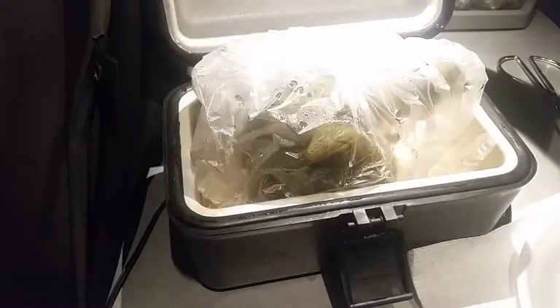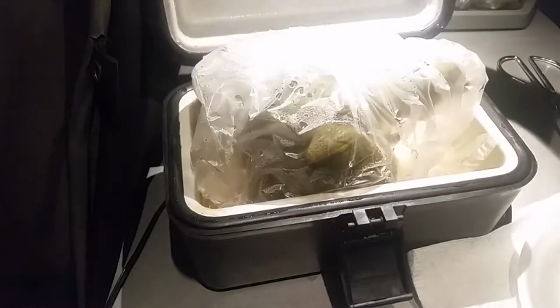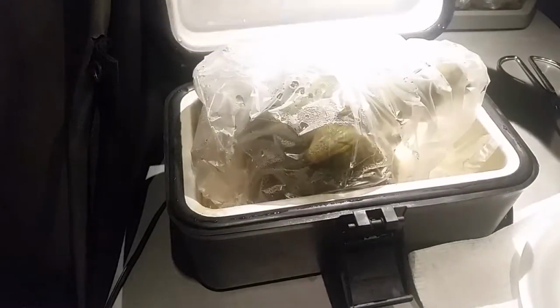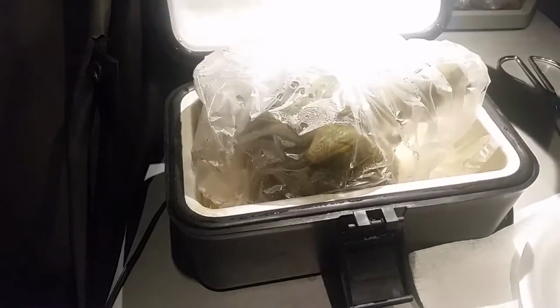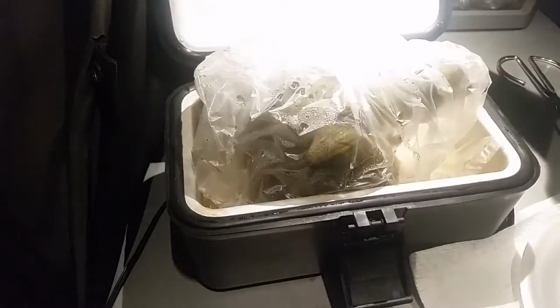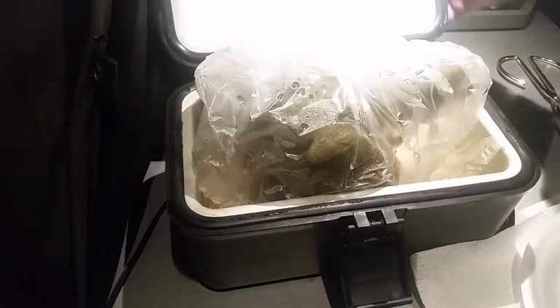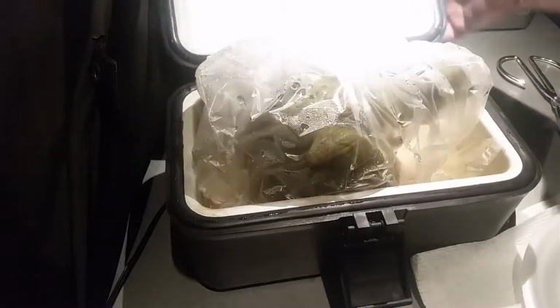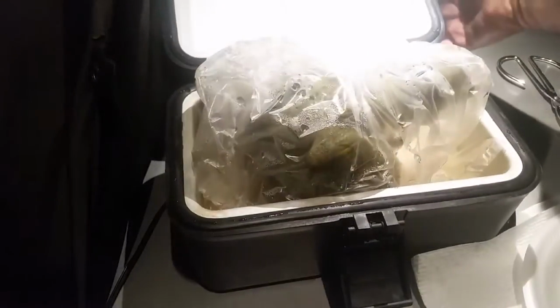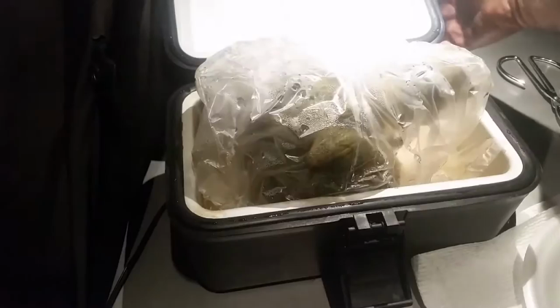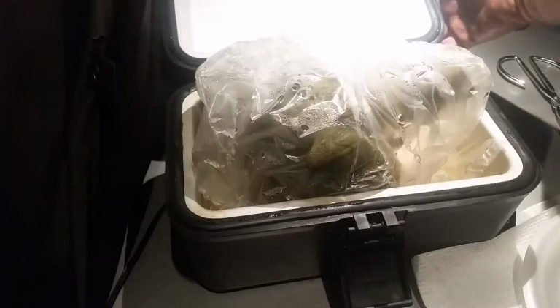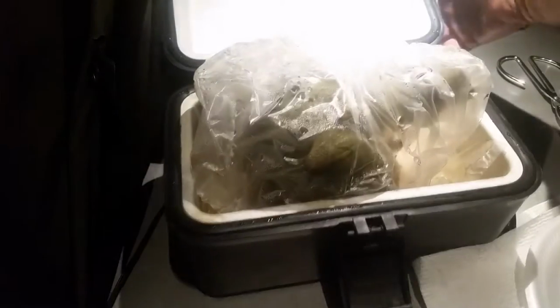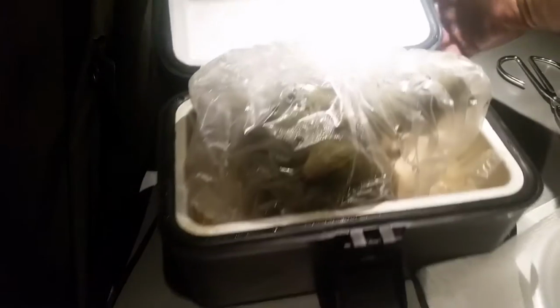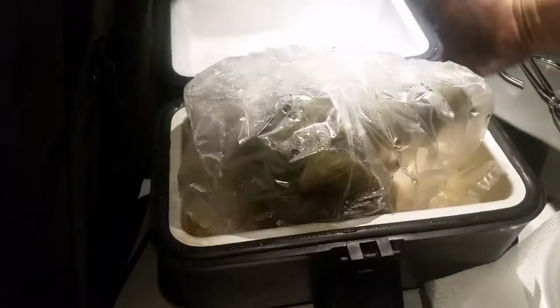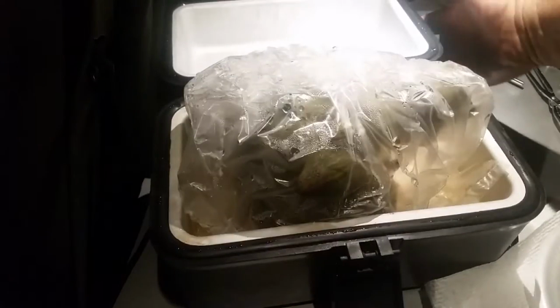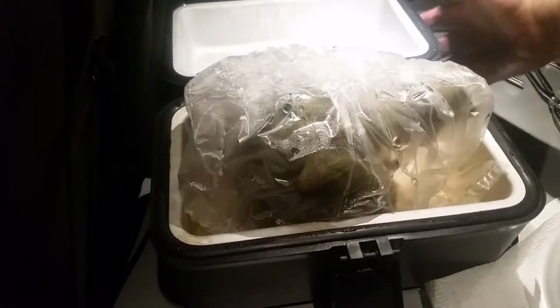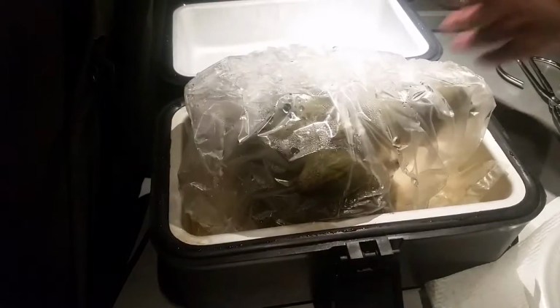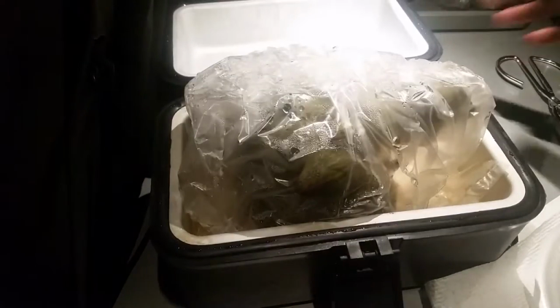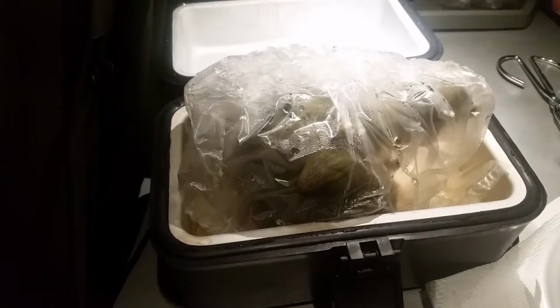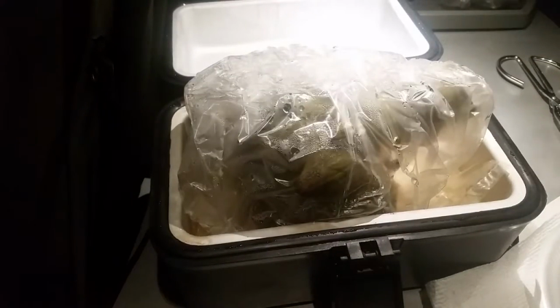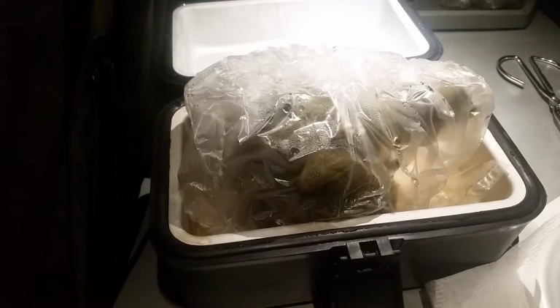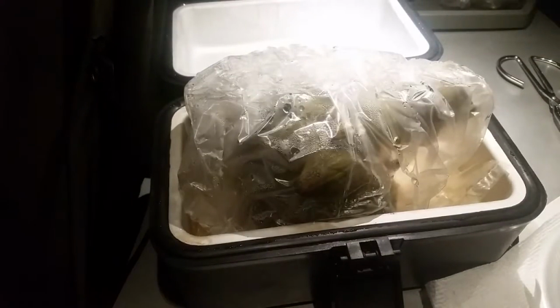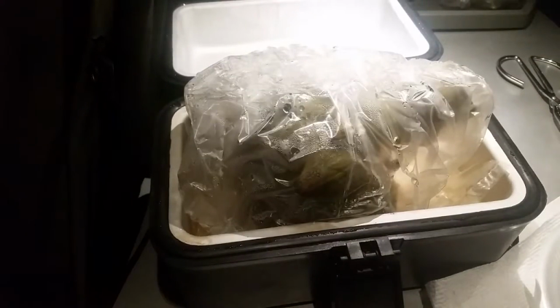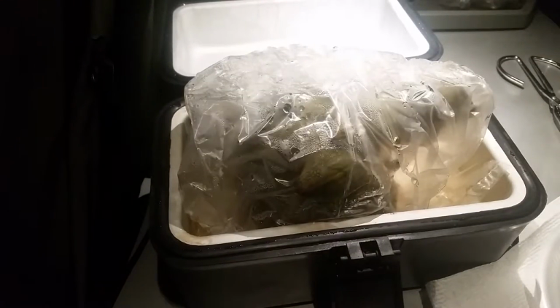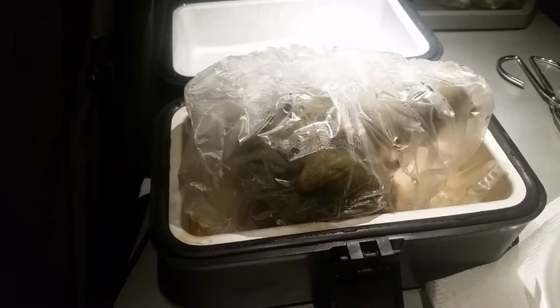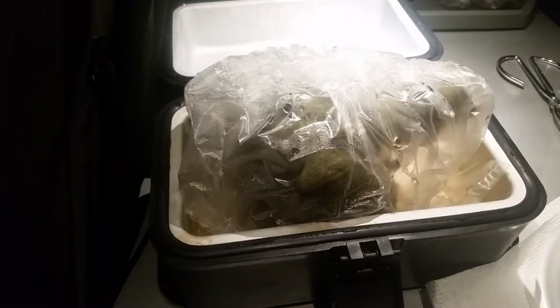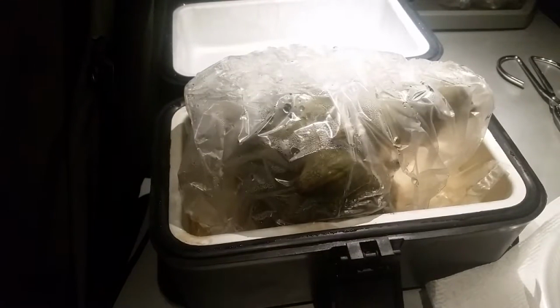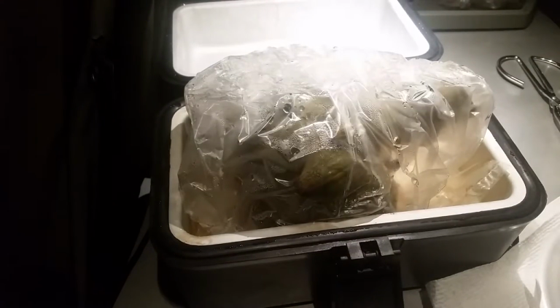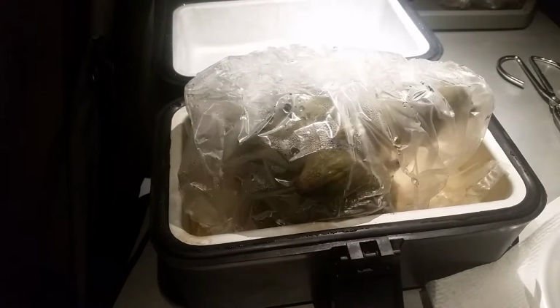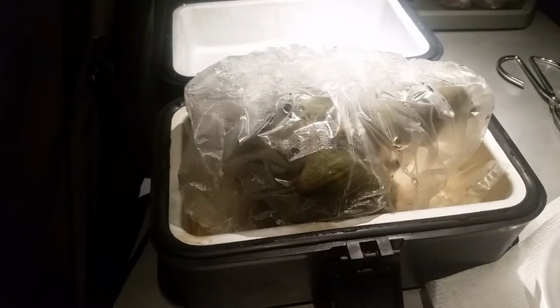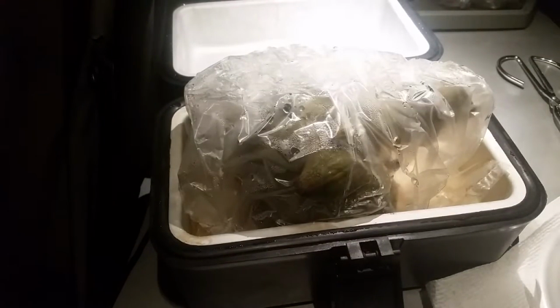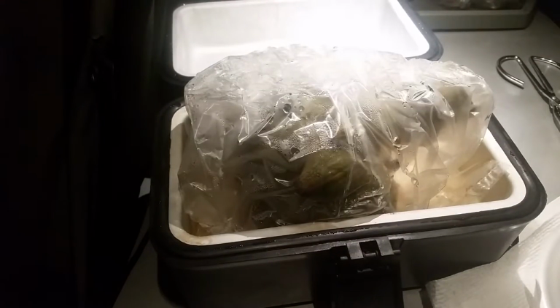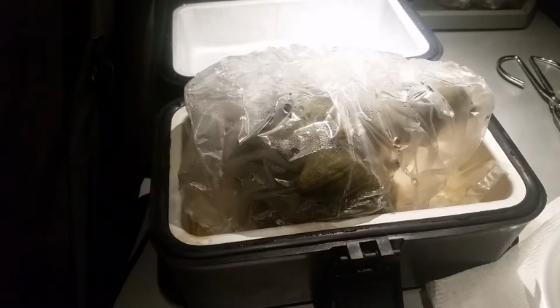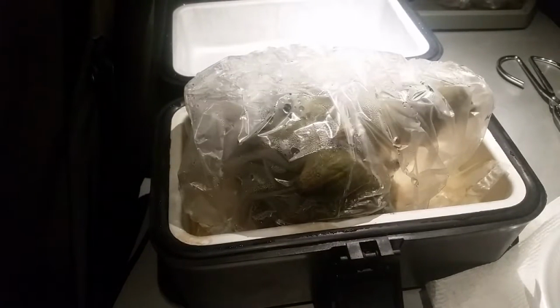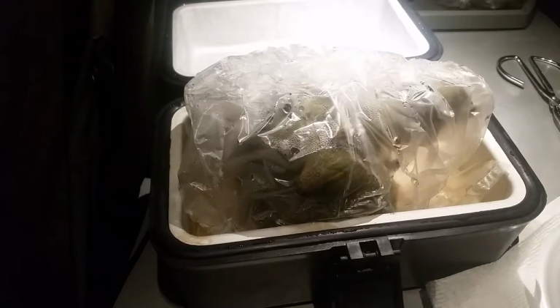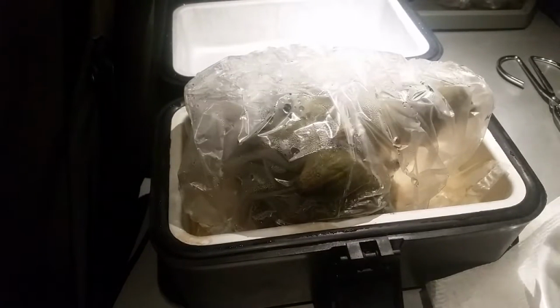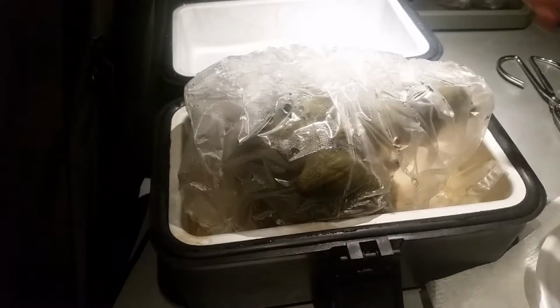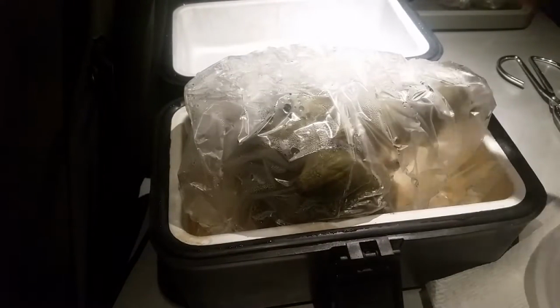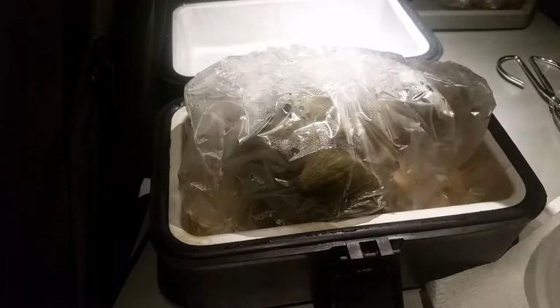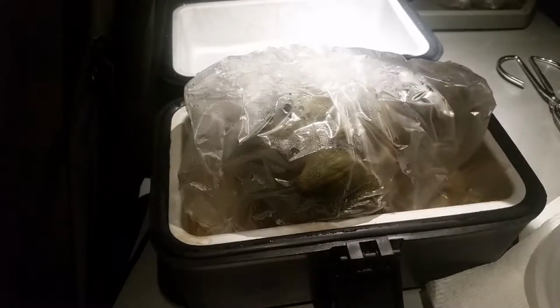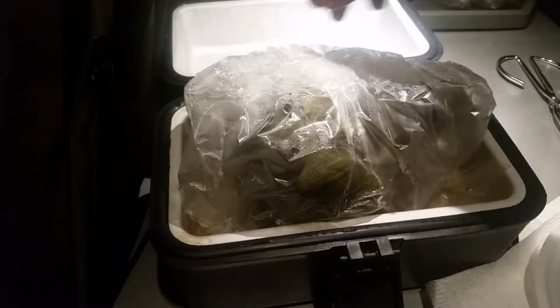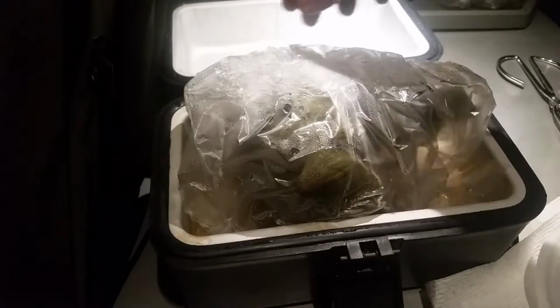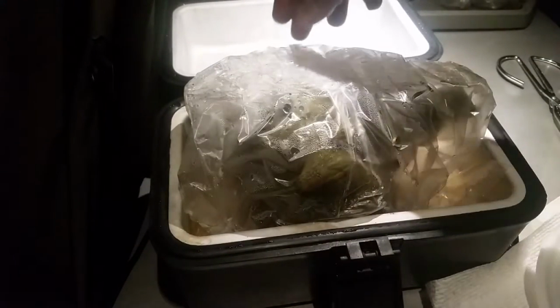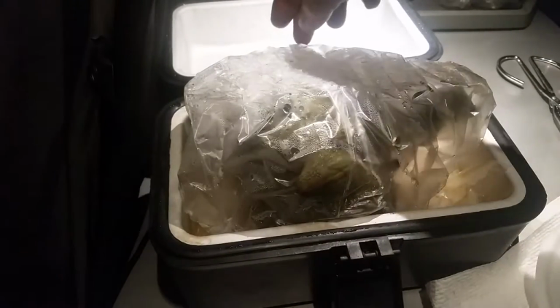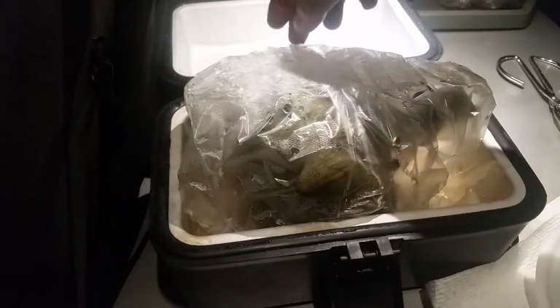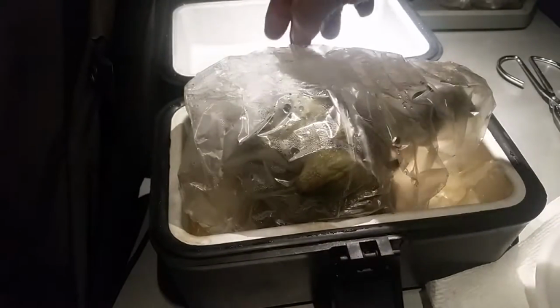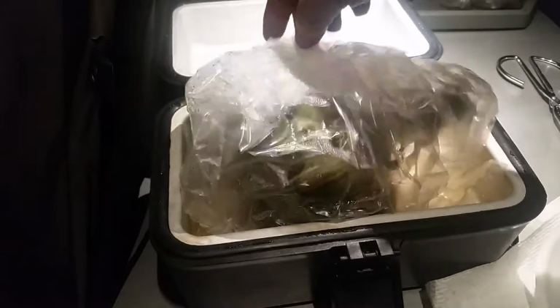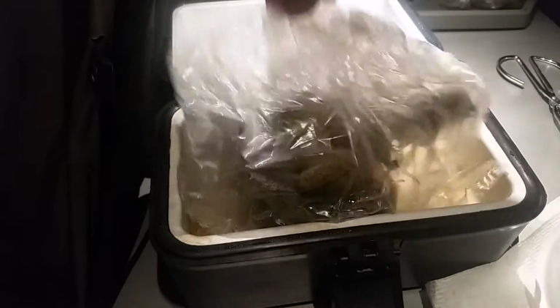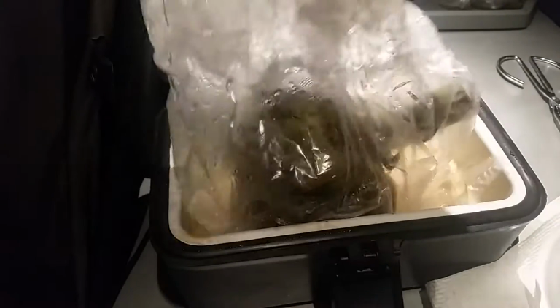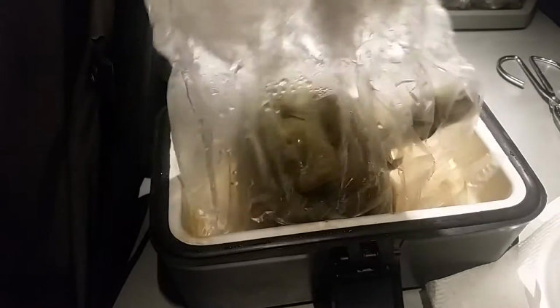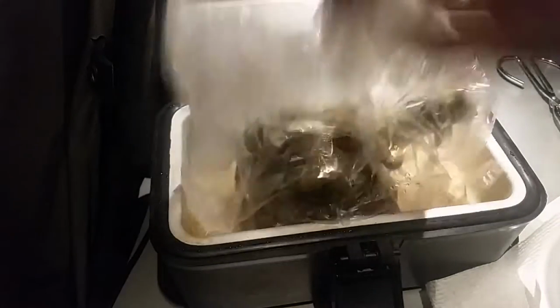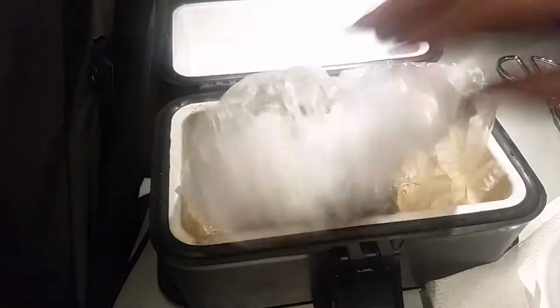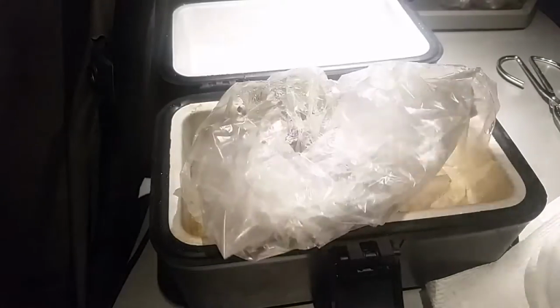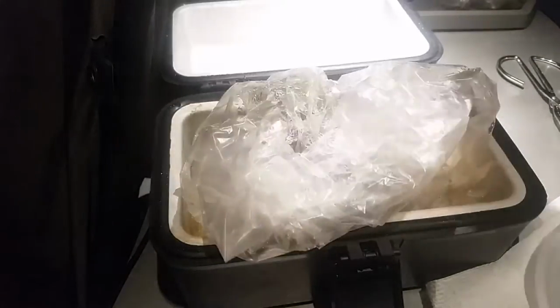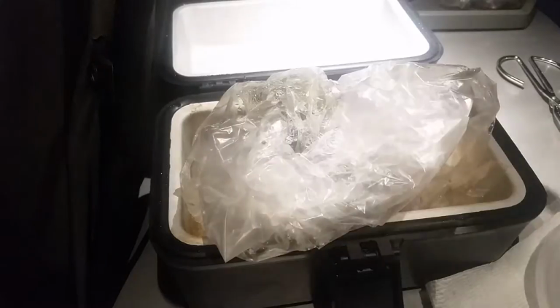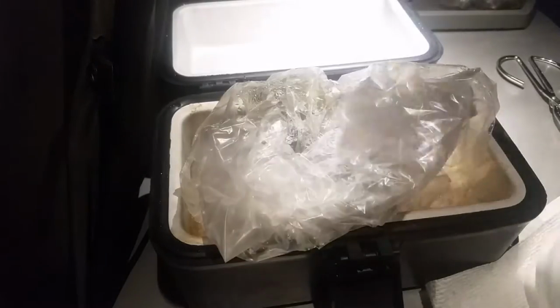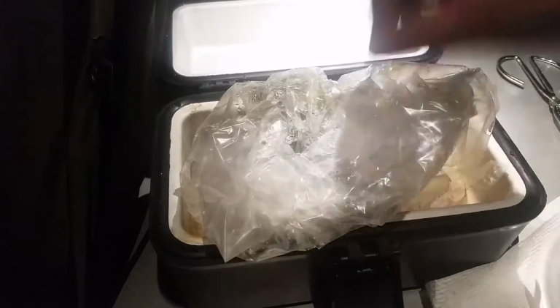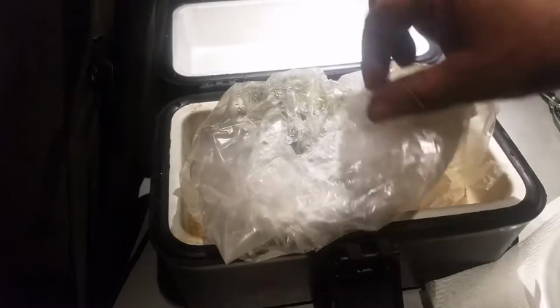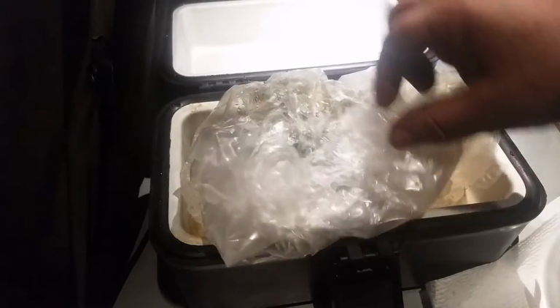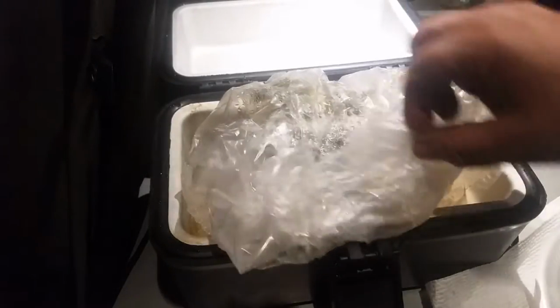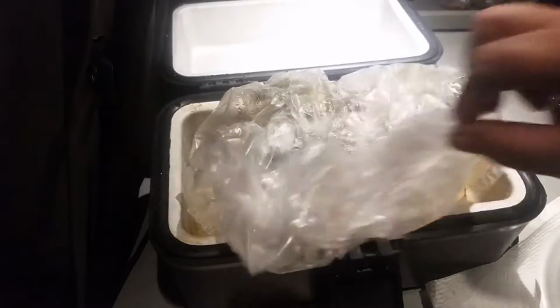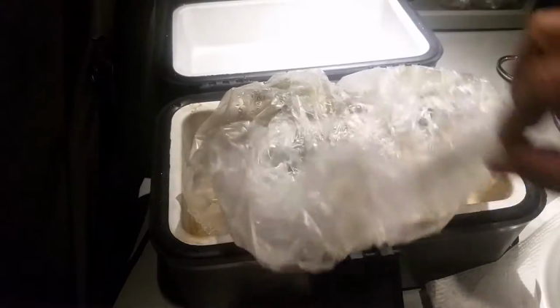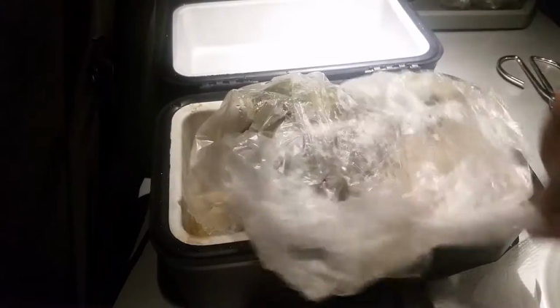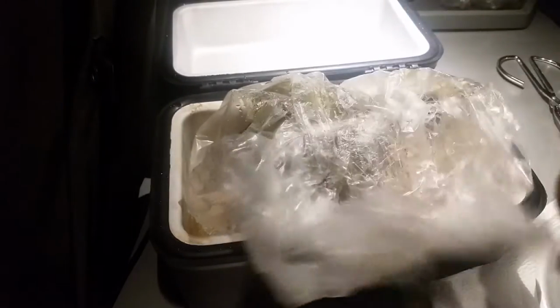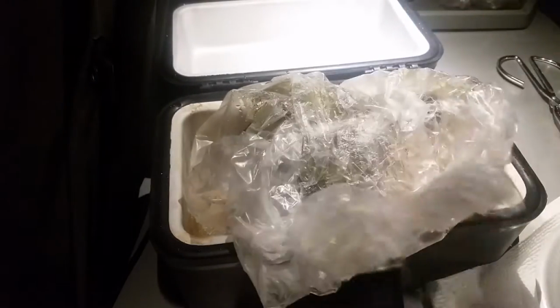I use an oven bag, as you can see, and I just put about a quarter cup of water in the bottom. We'll see how it is.